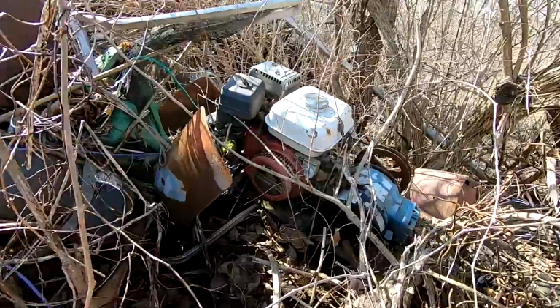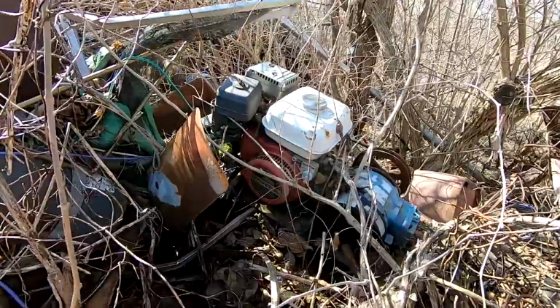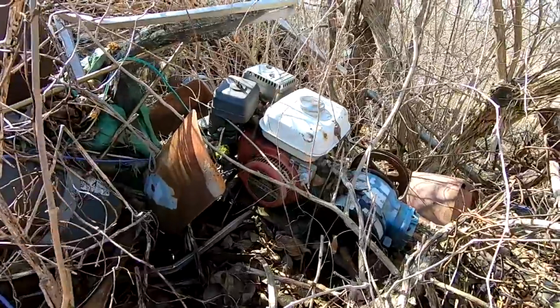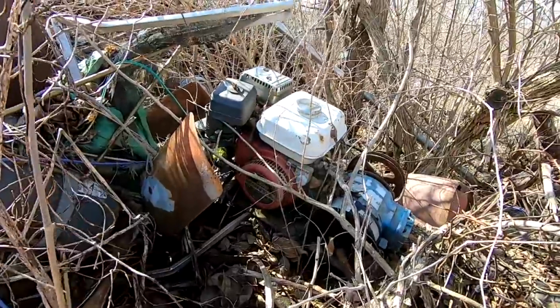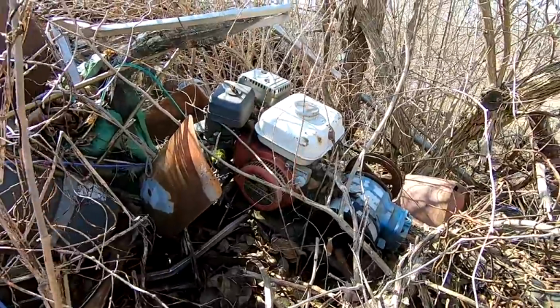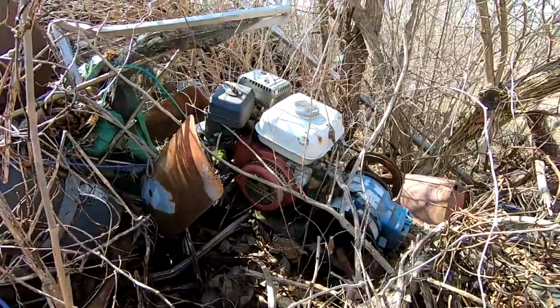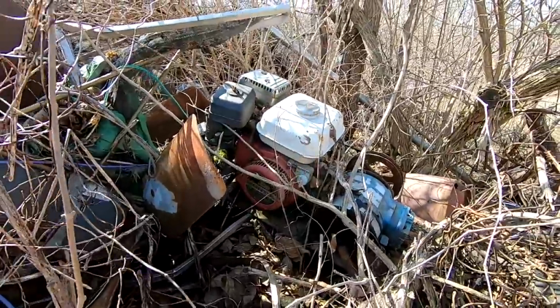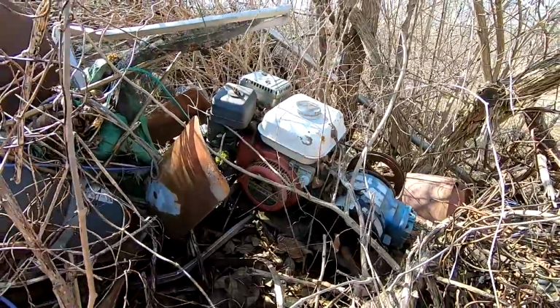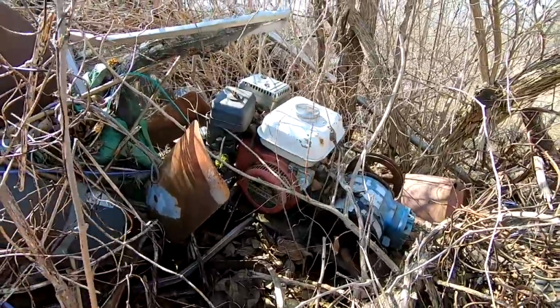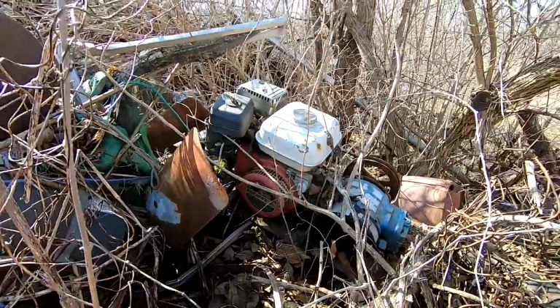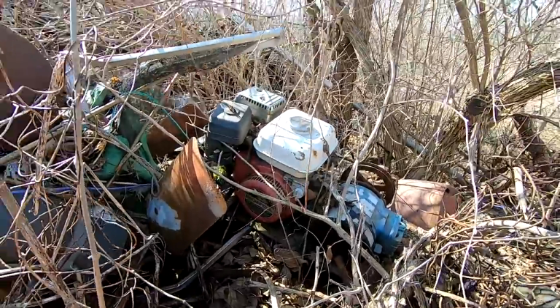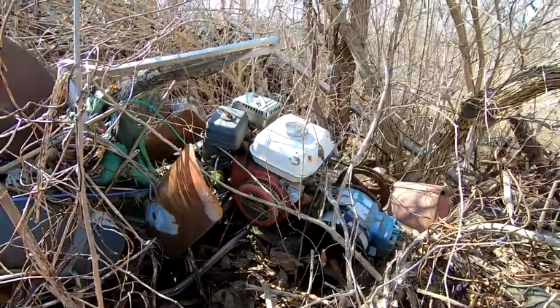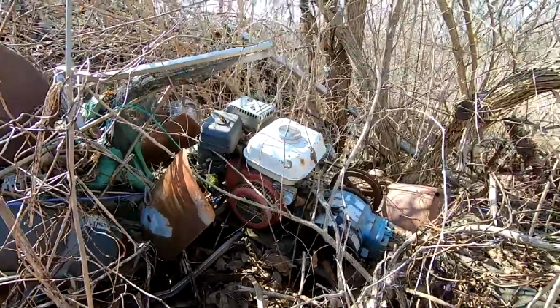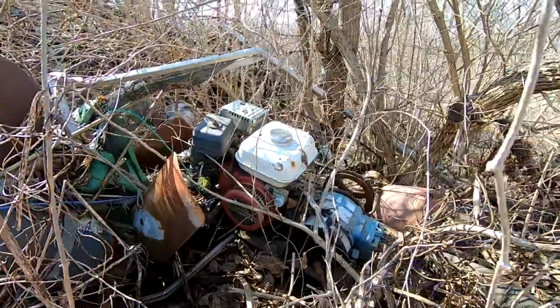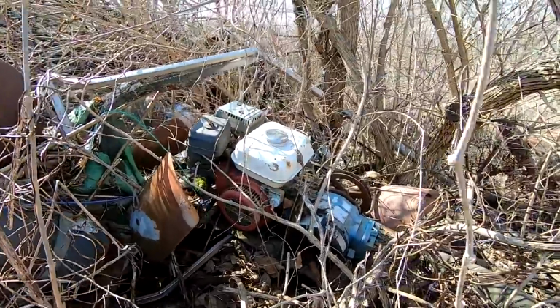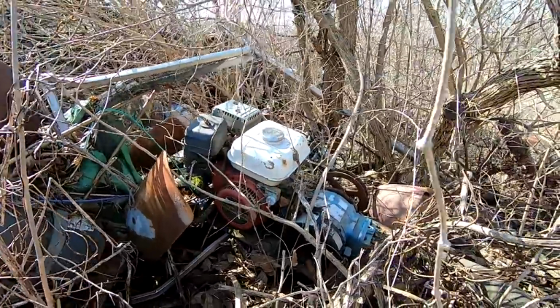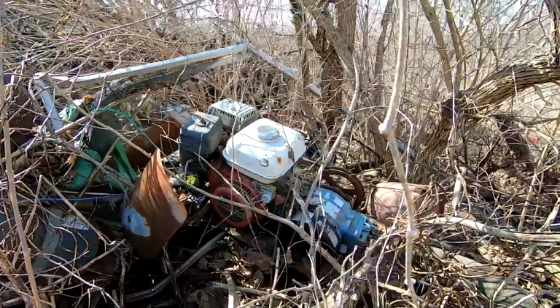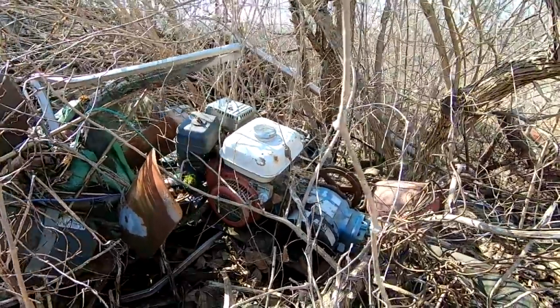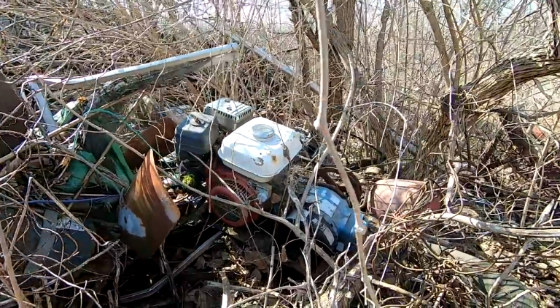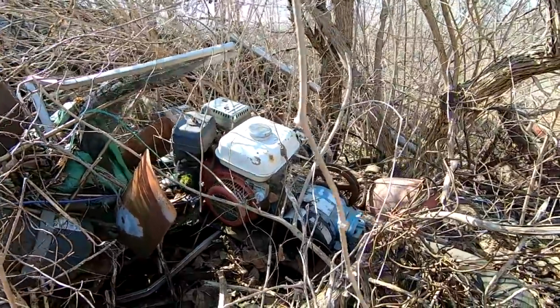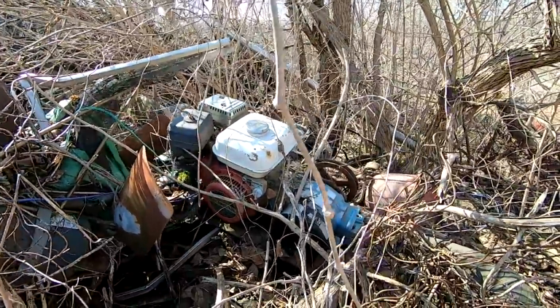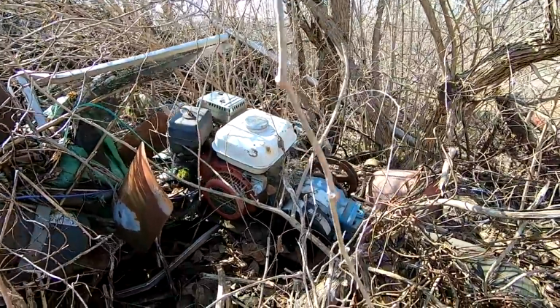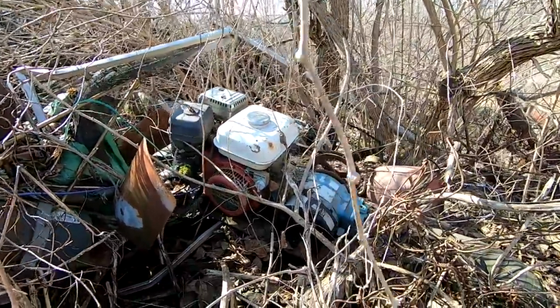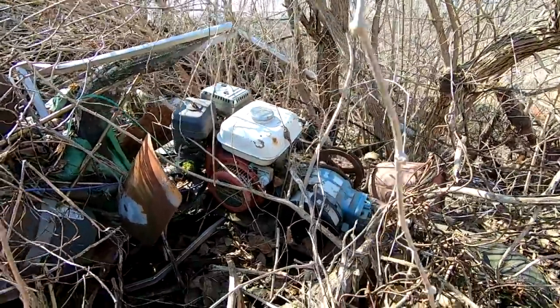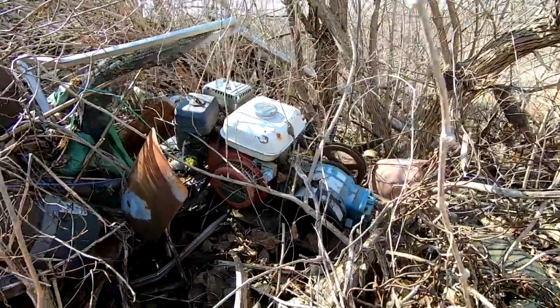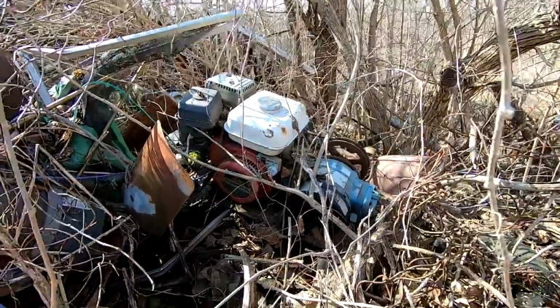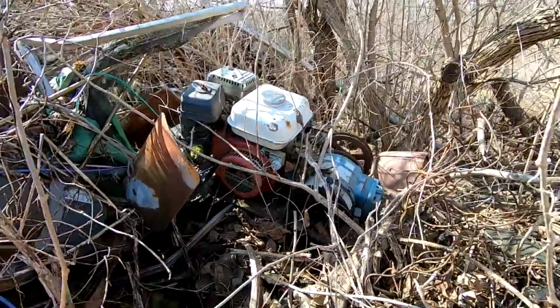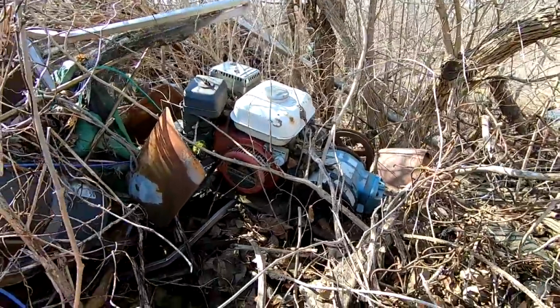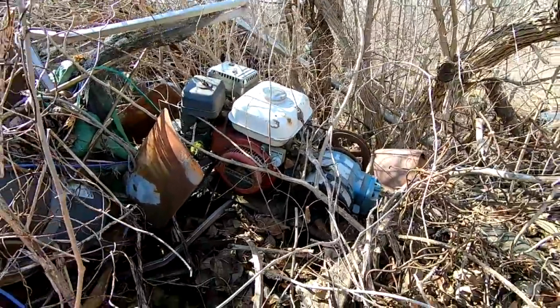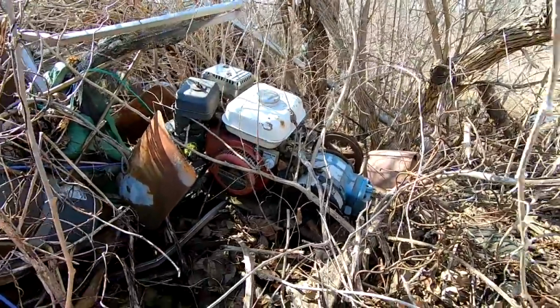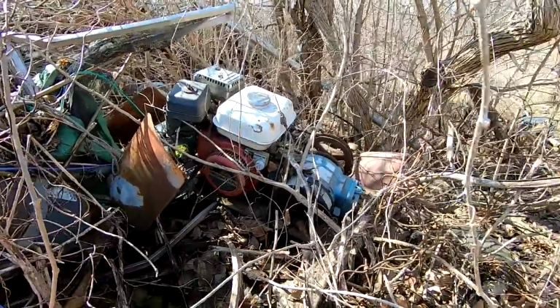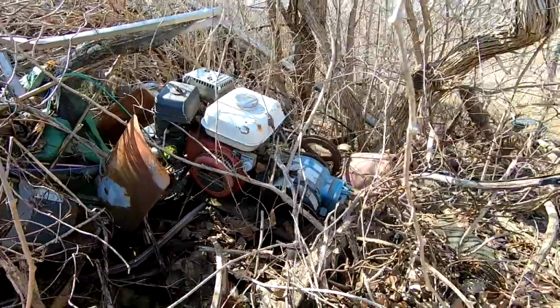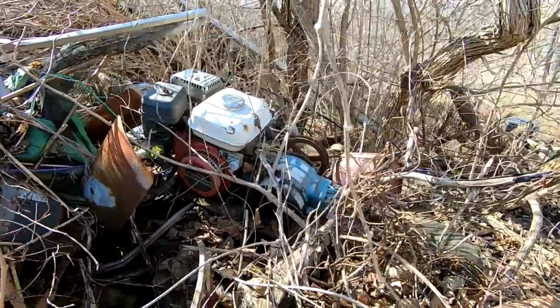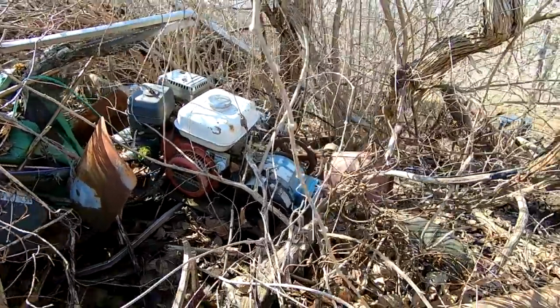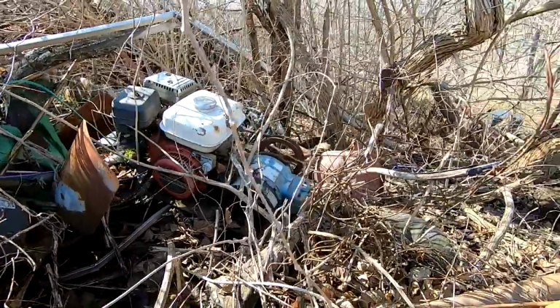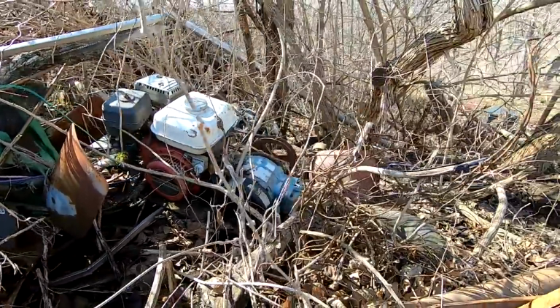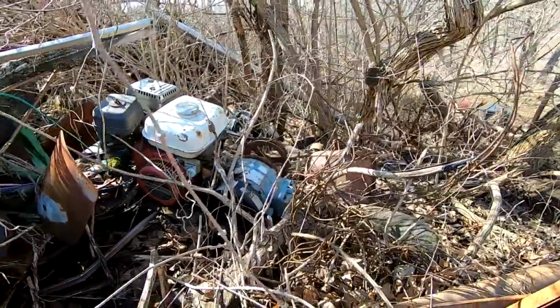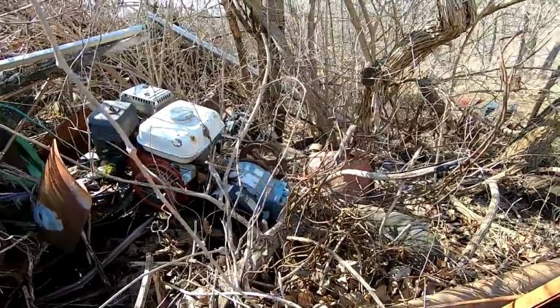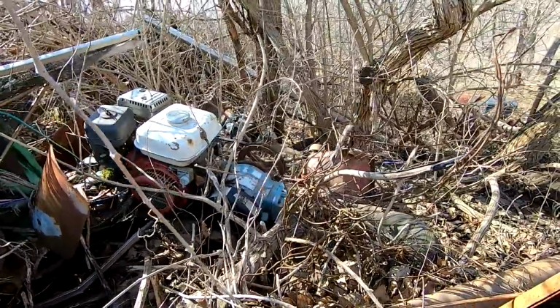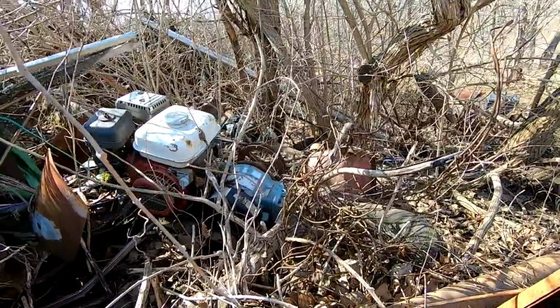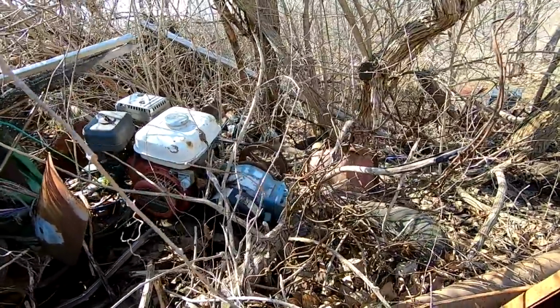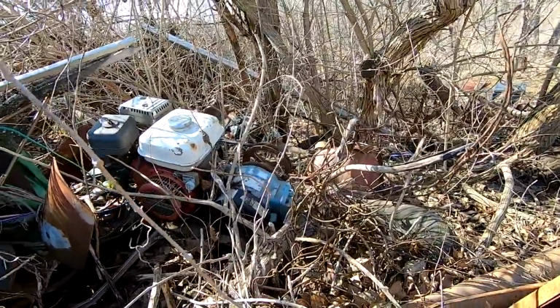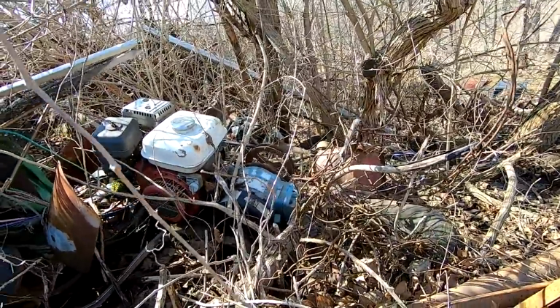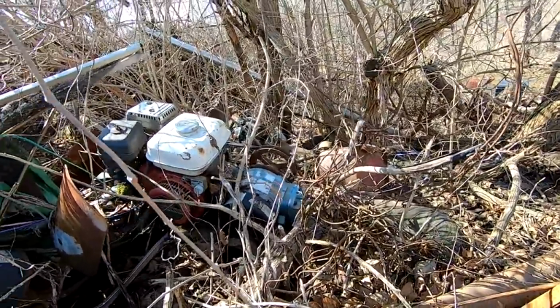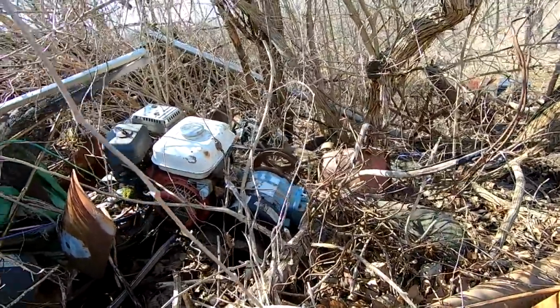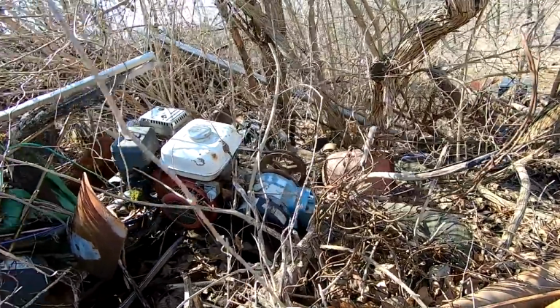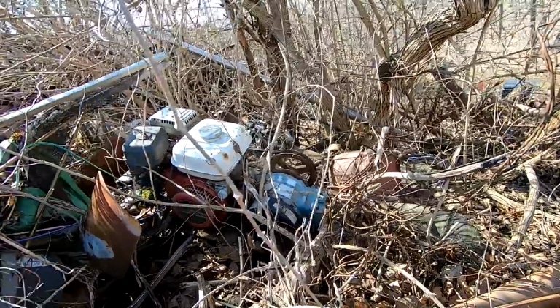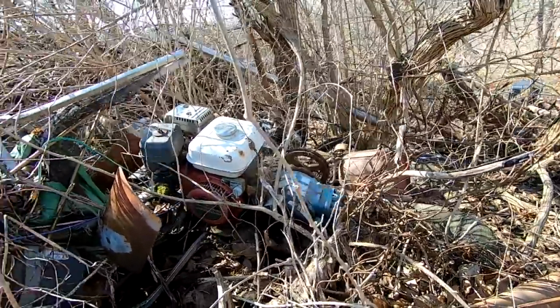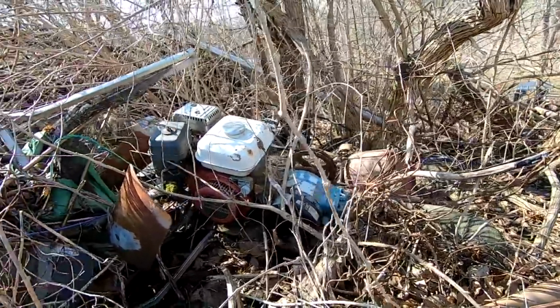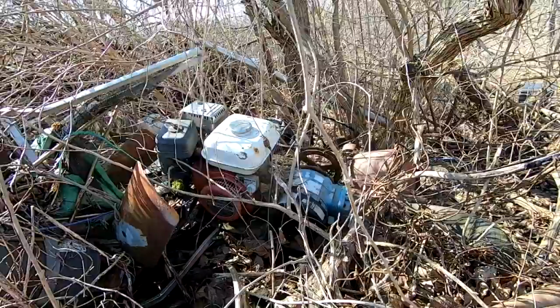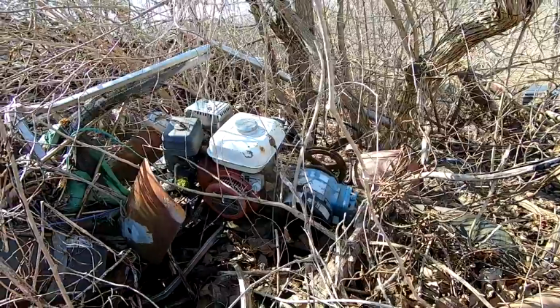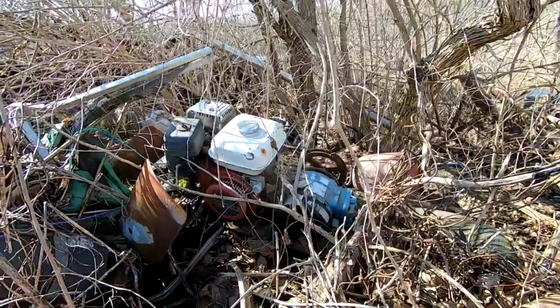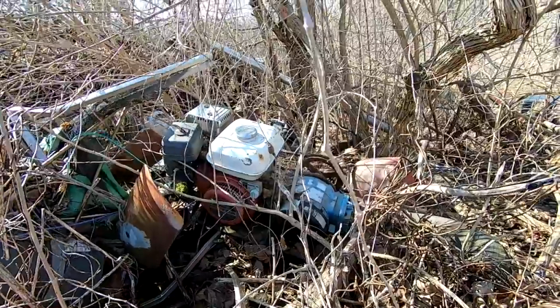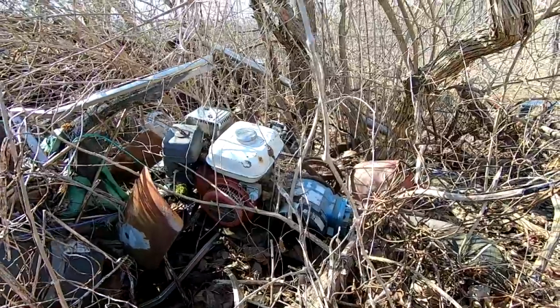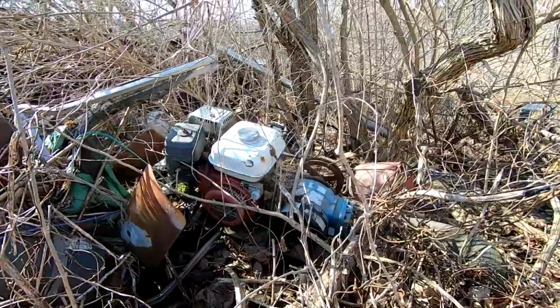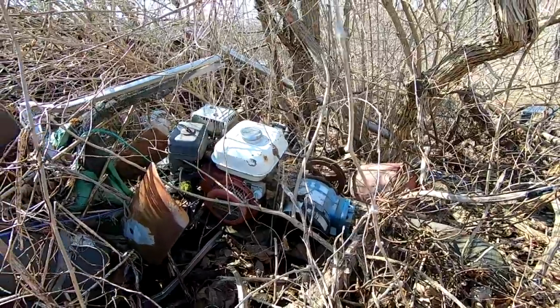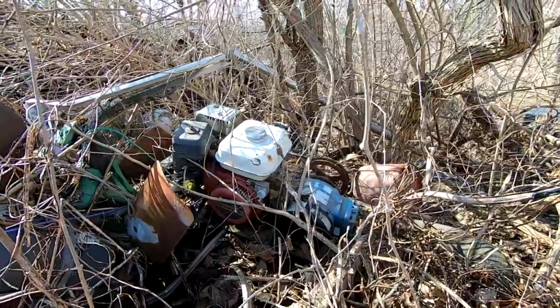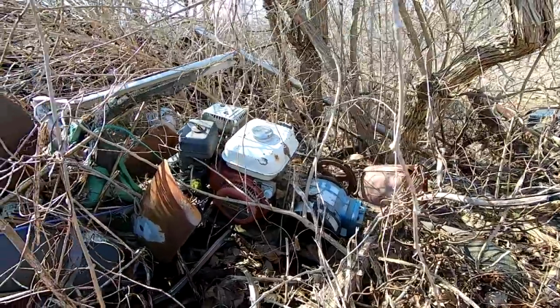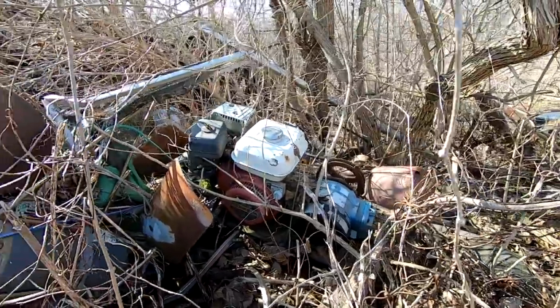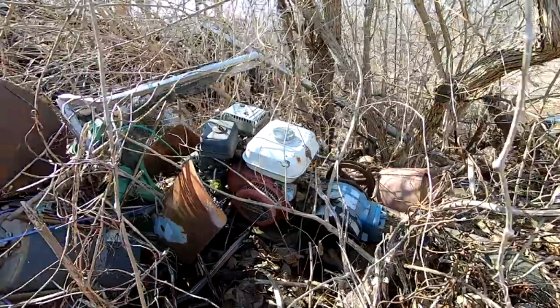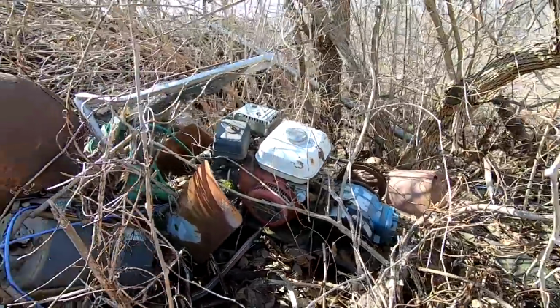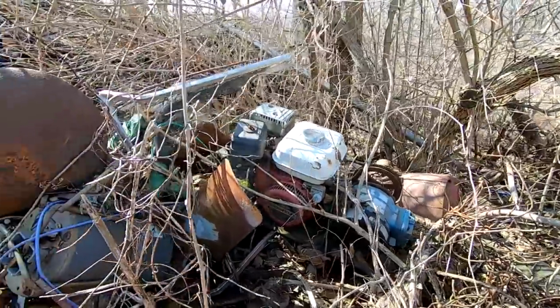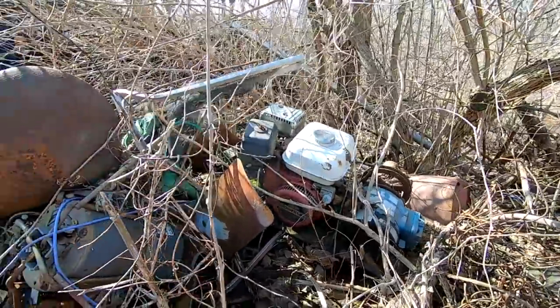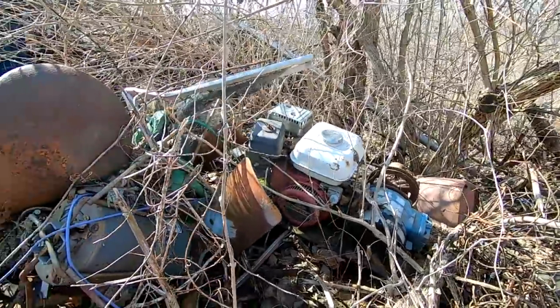There's an old Honda 3.5 horsepower motor on what looks to be maybe a generator — I'm not sure.